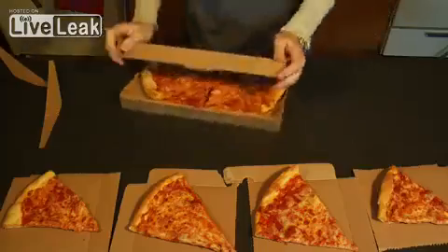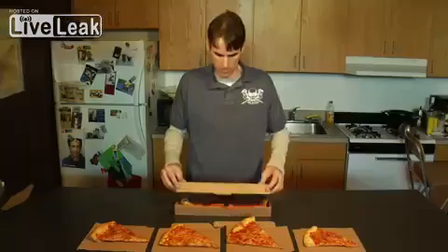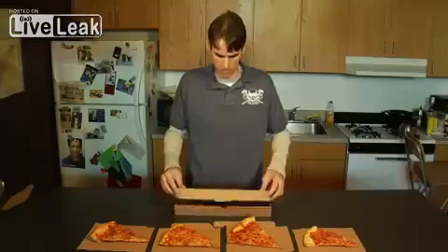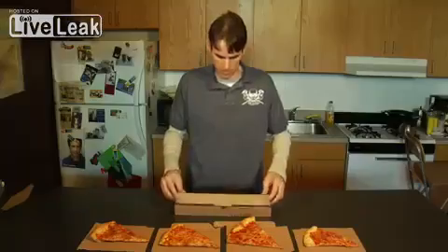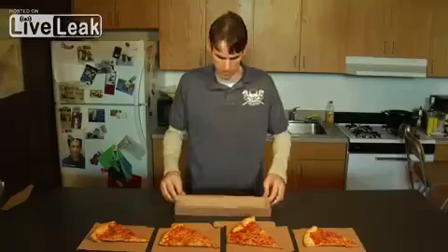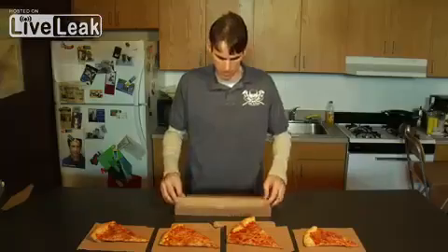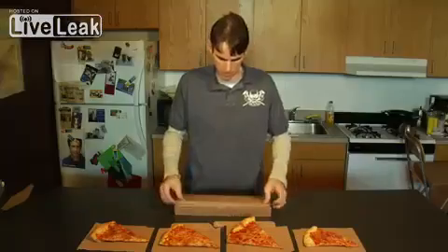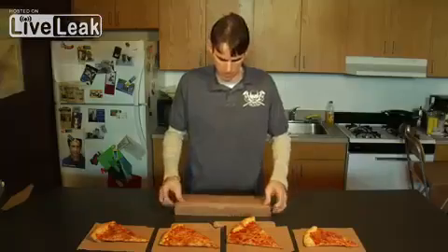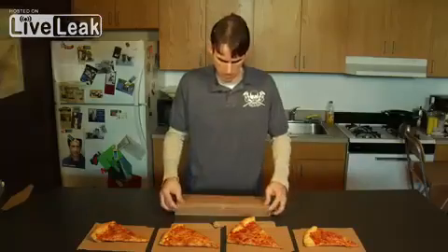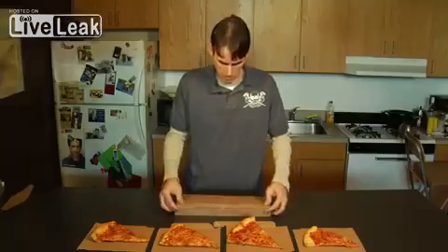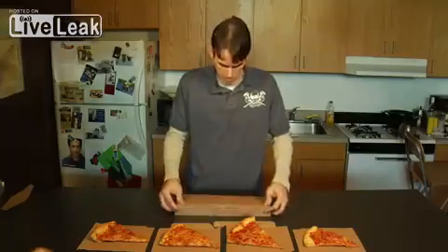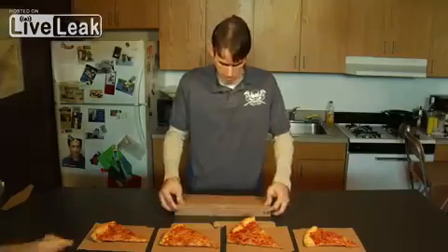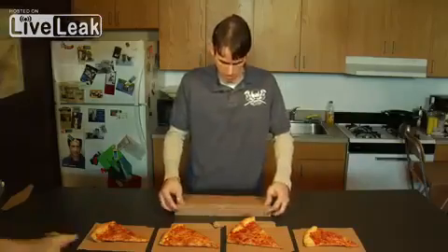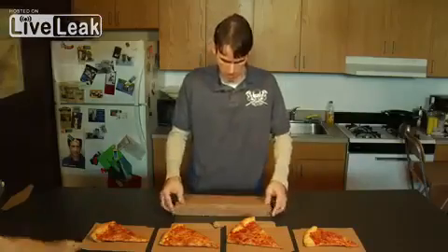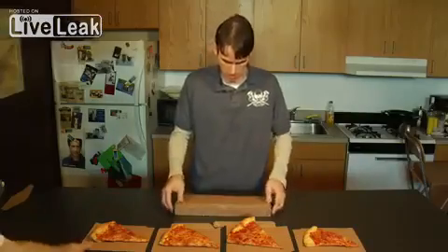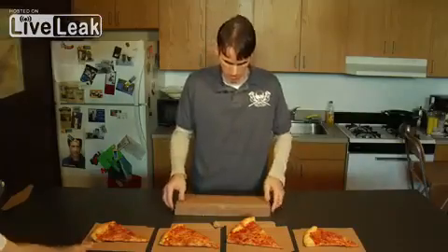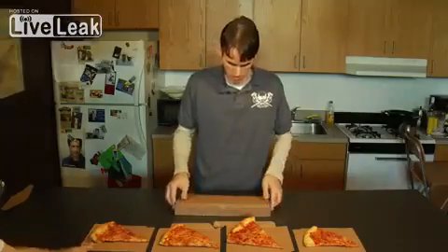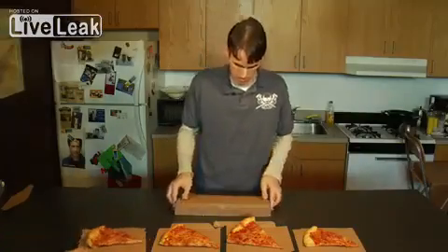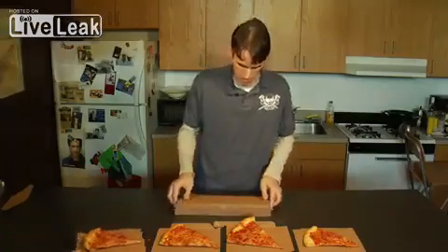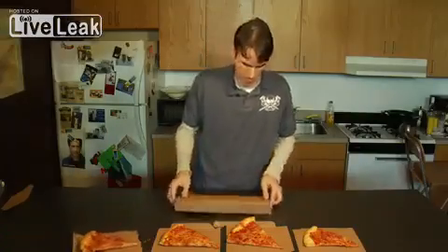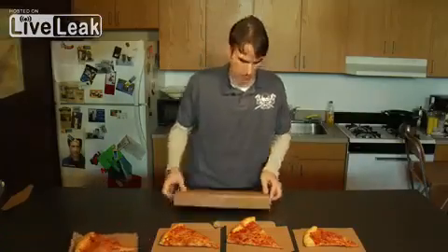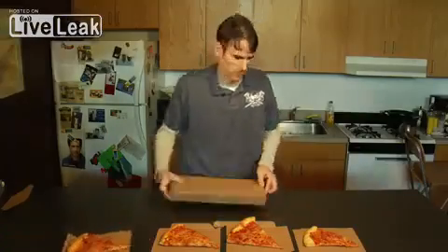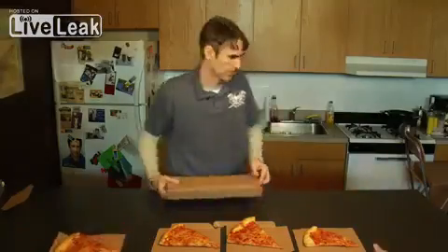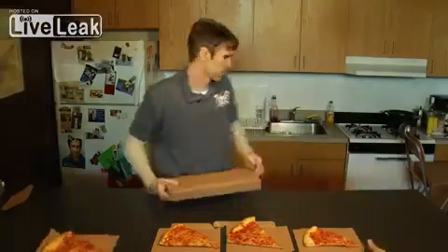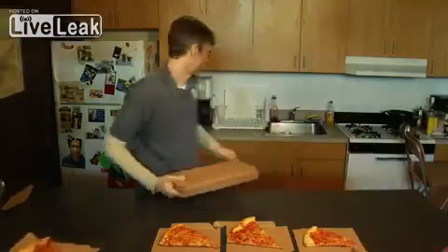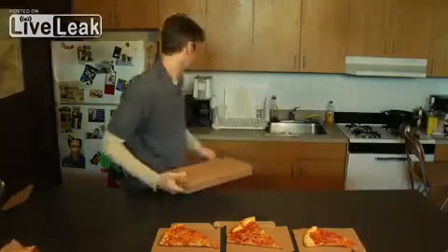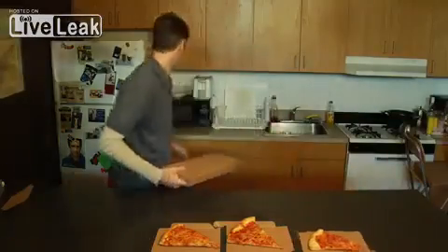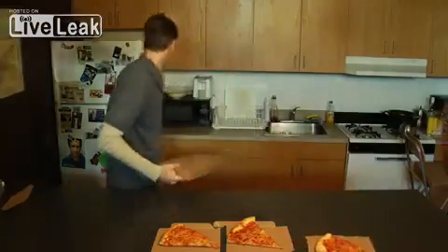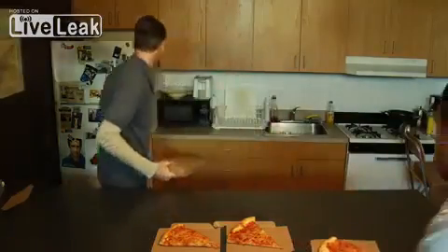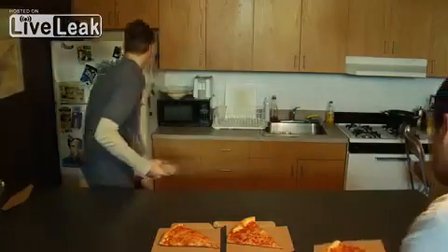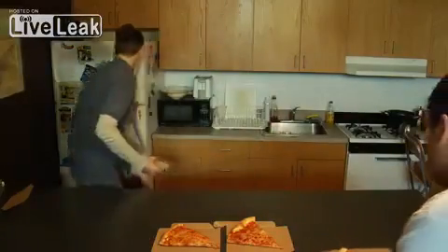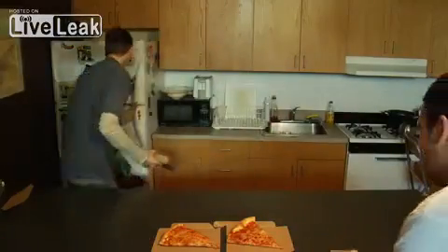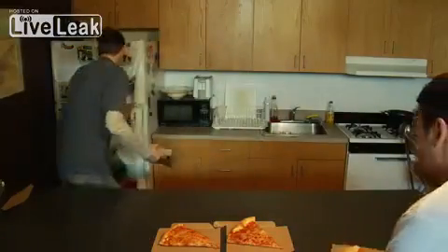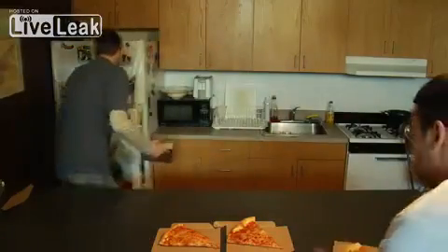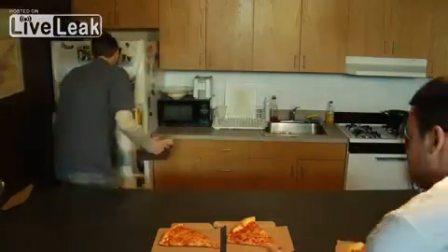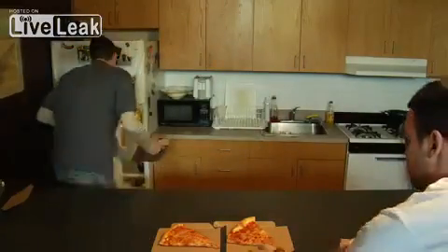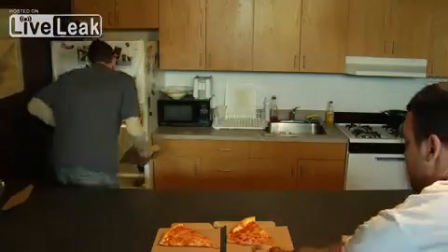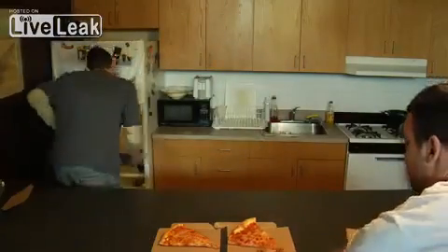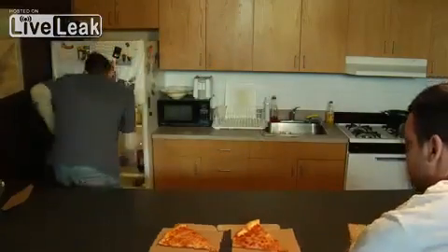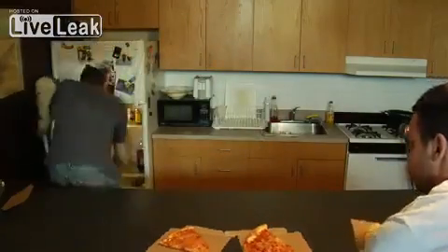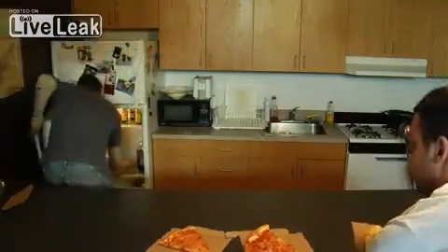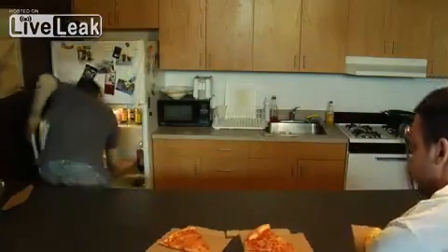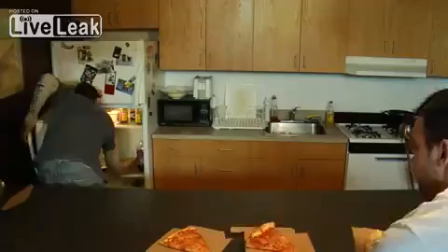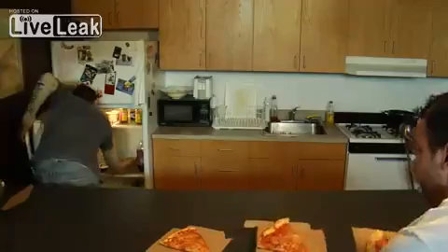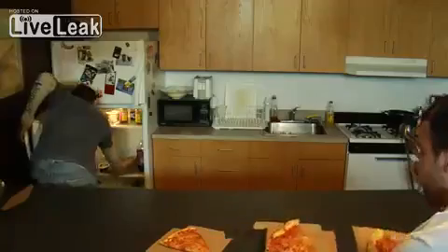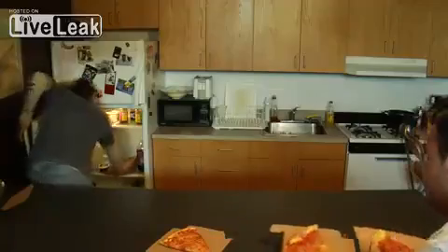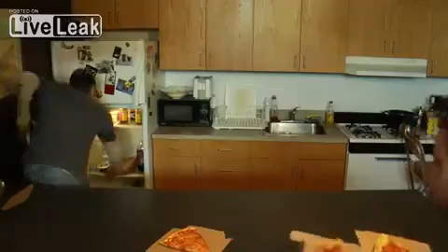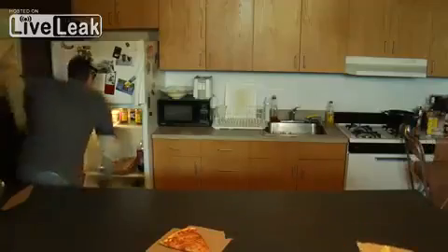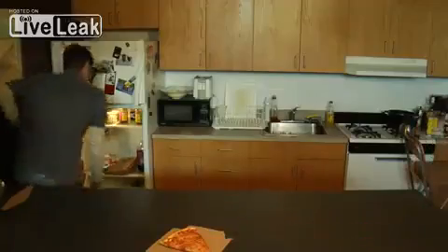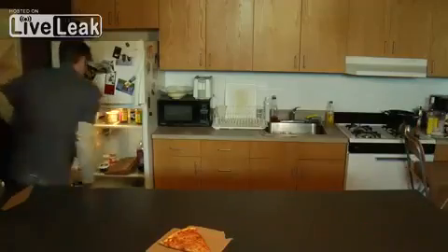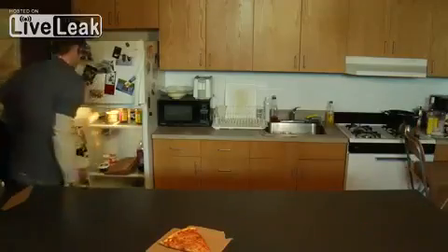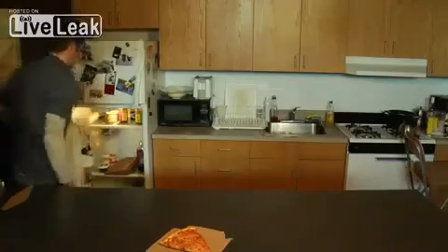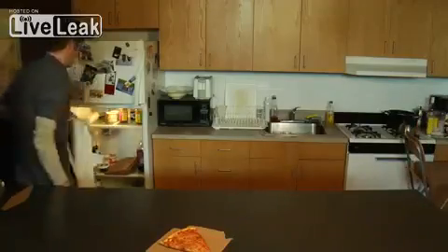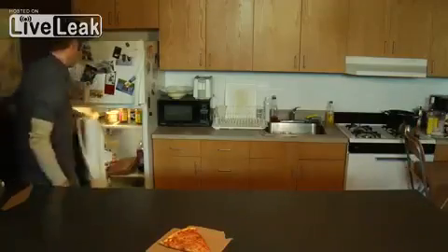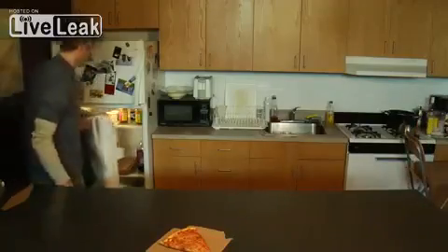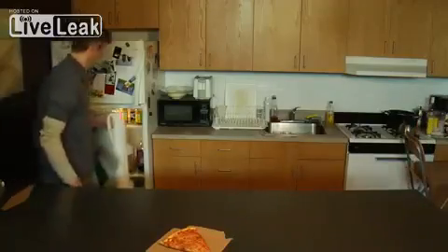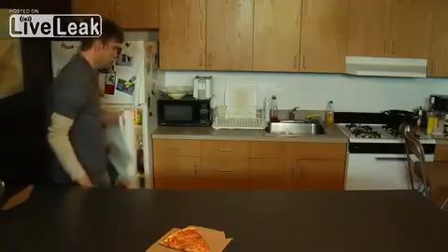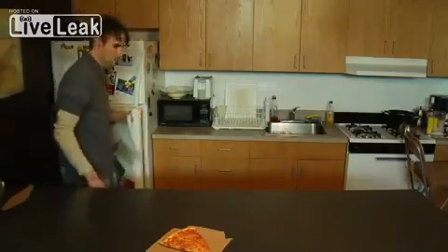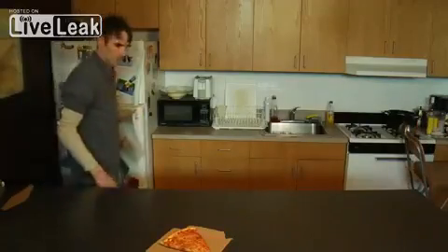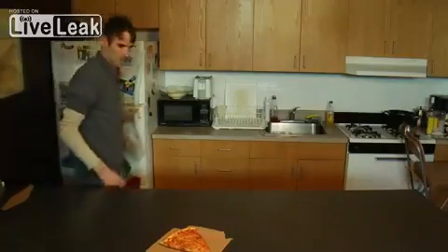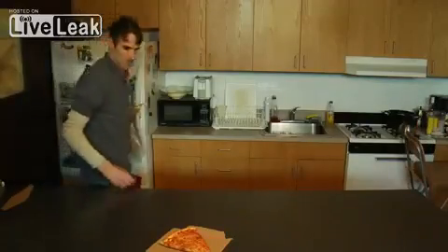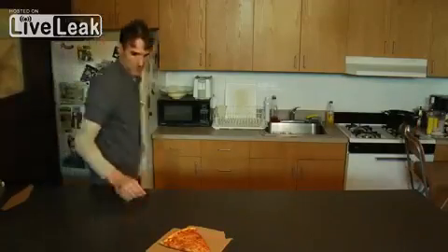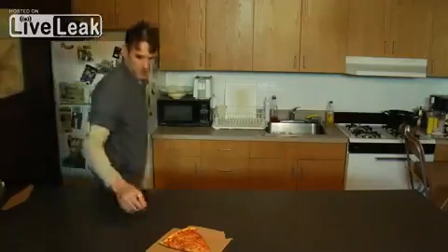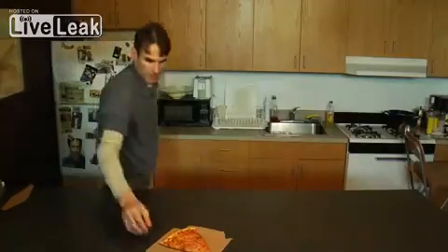The storage container fits conveniently into any size refrigerator. ECO Incorporated and the Green Box — saving the environment one pizza box at a time.